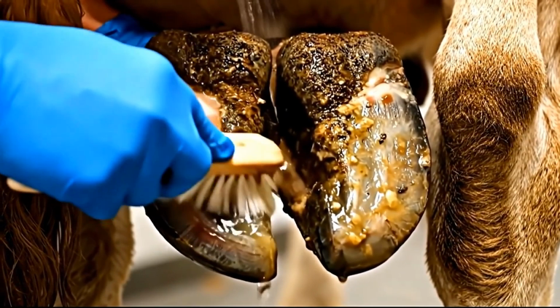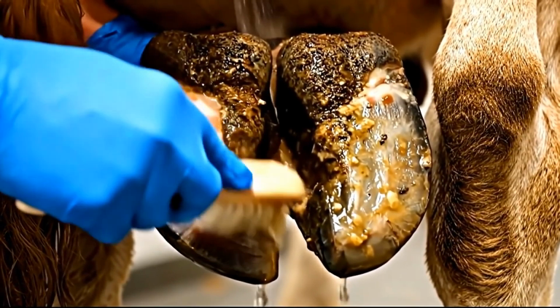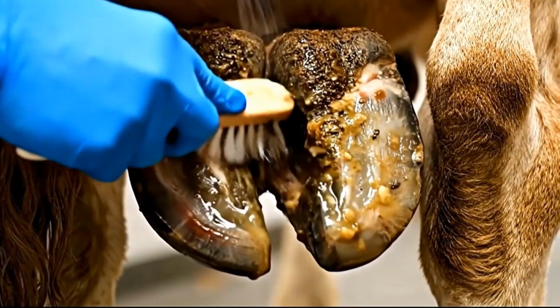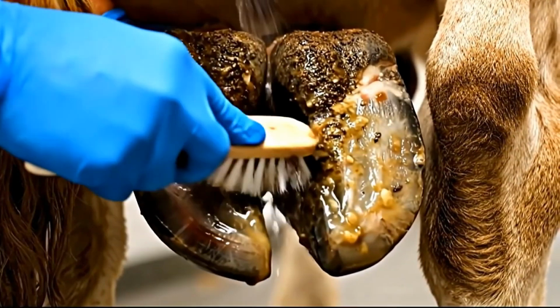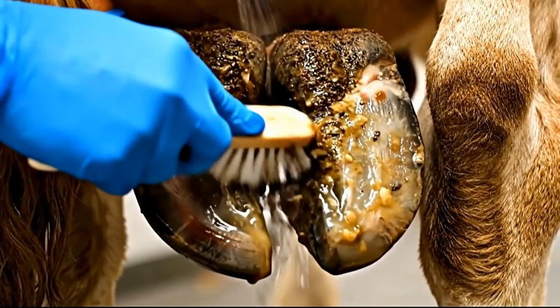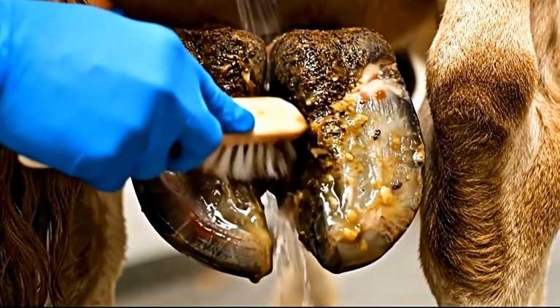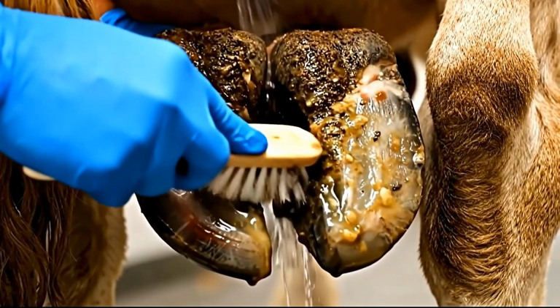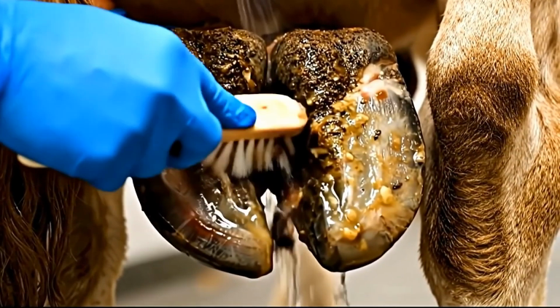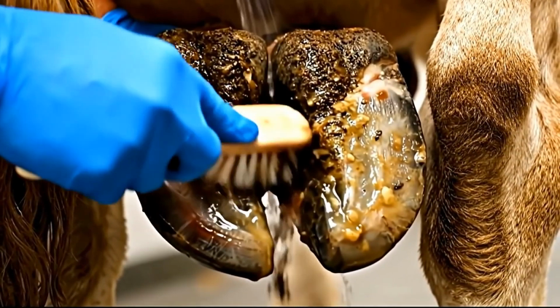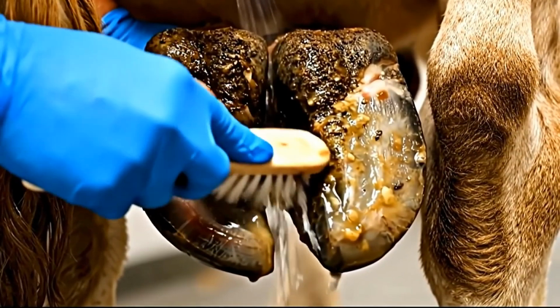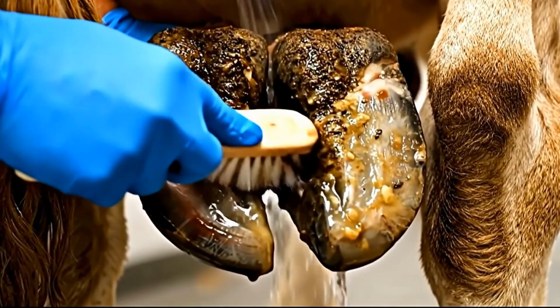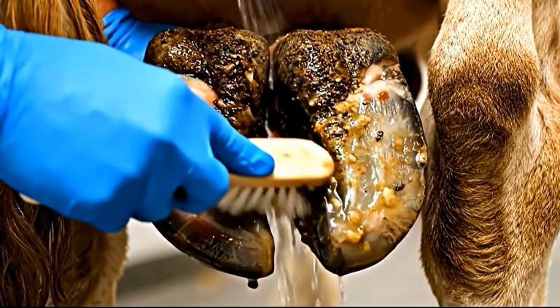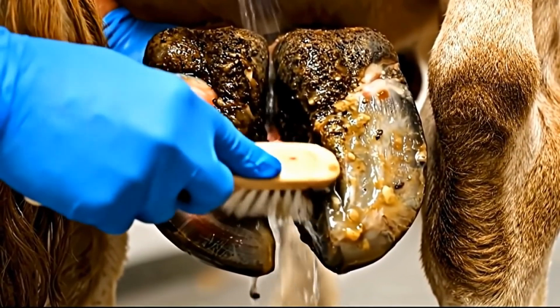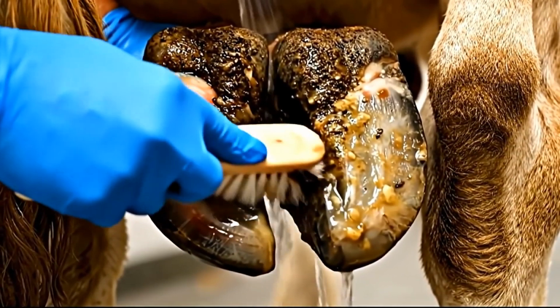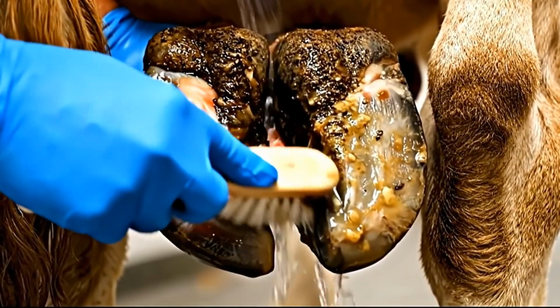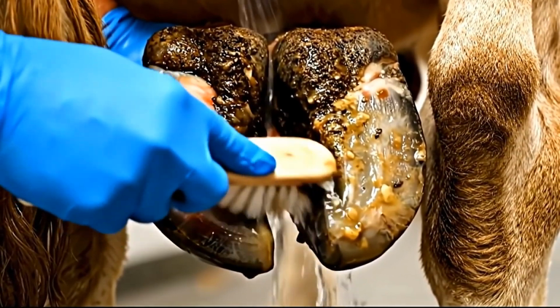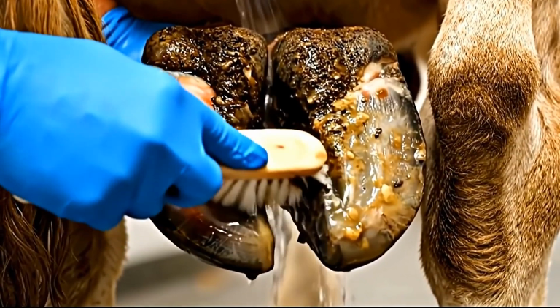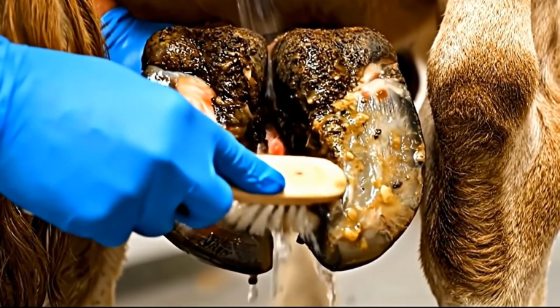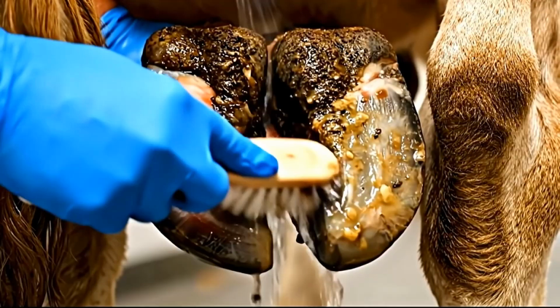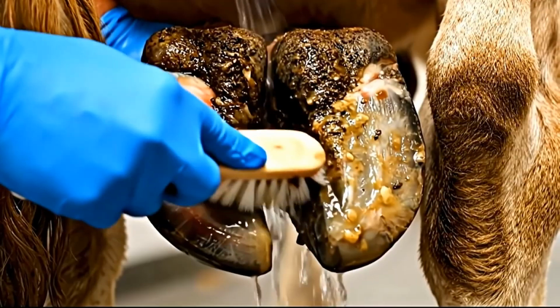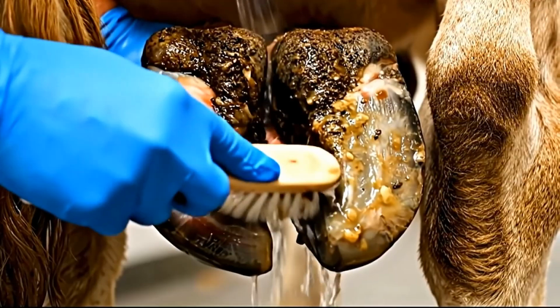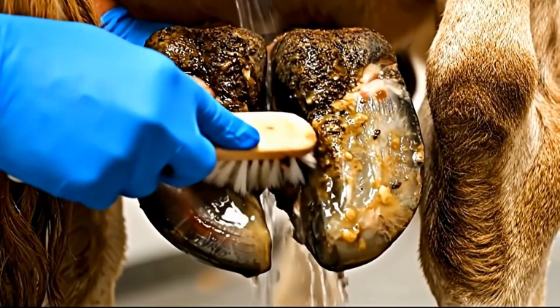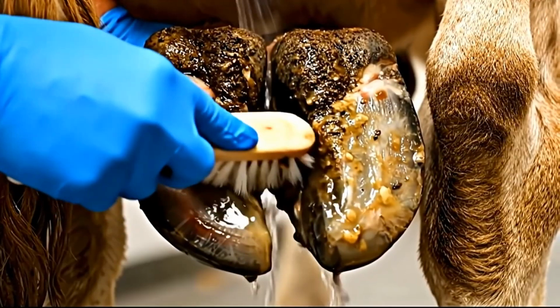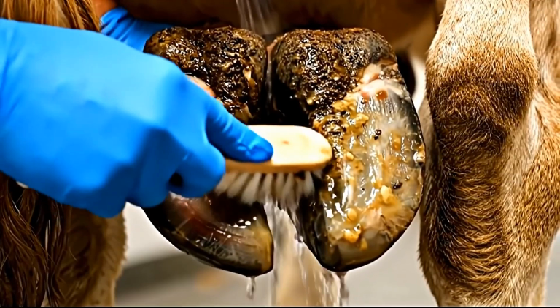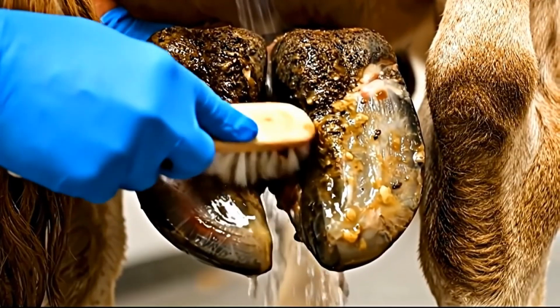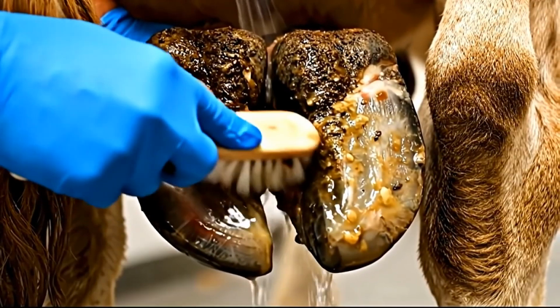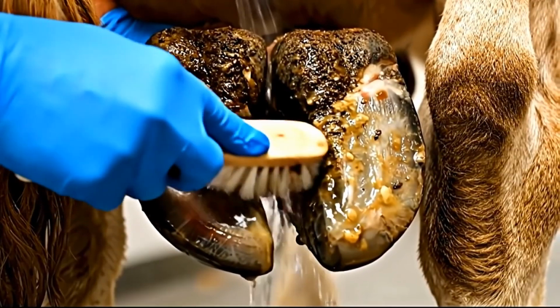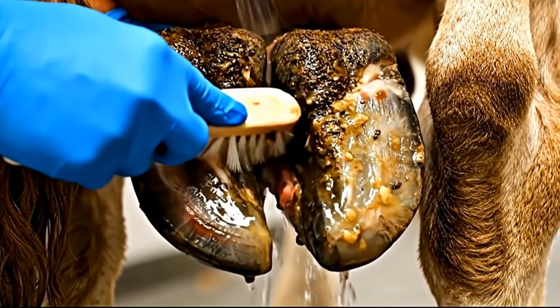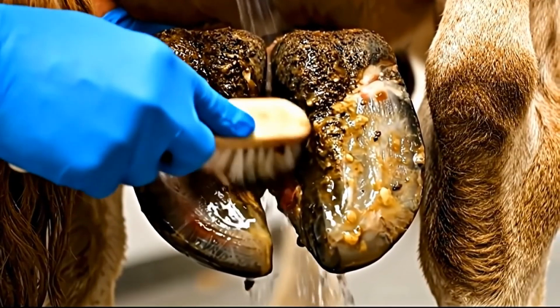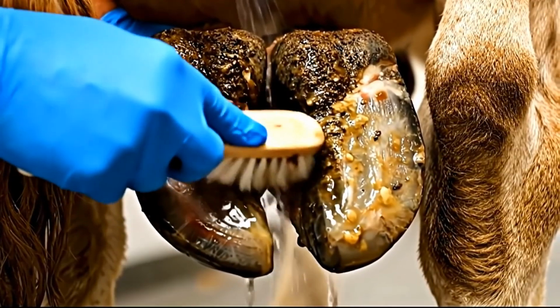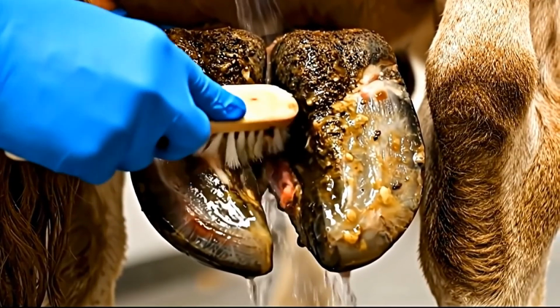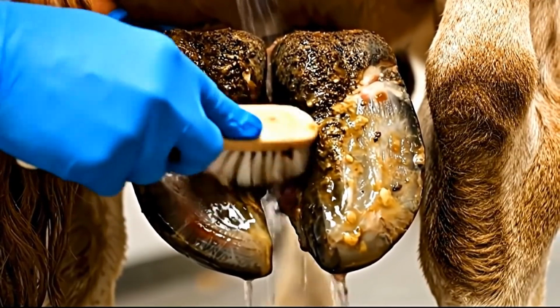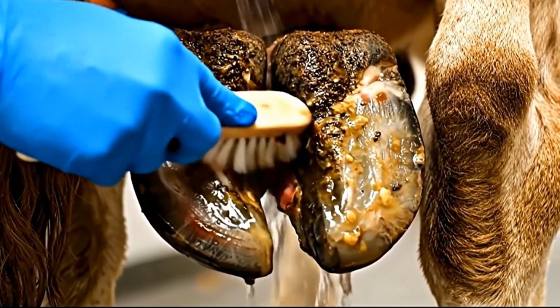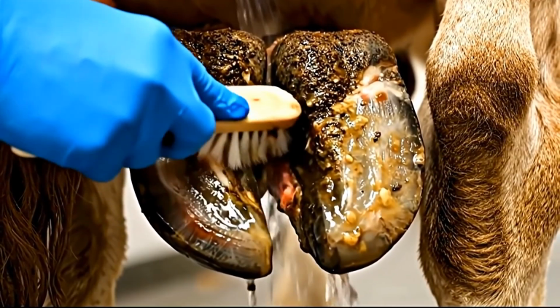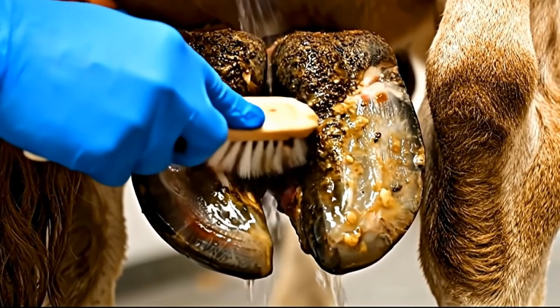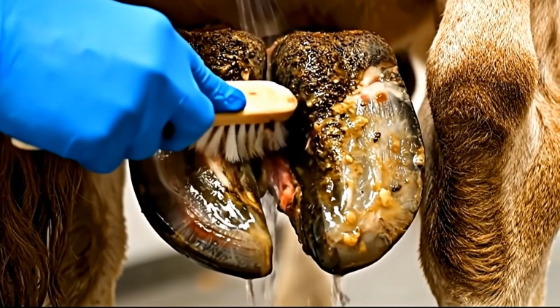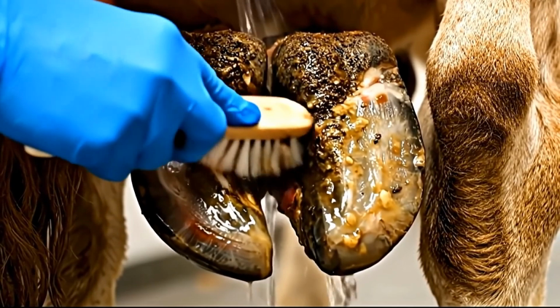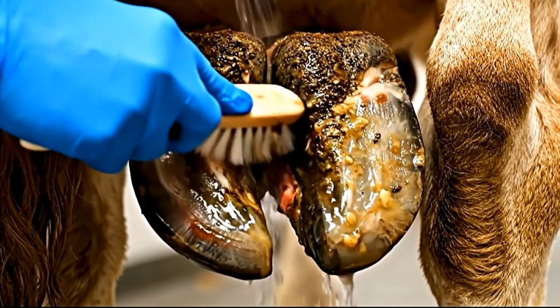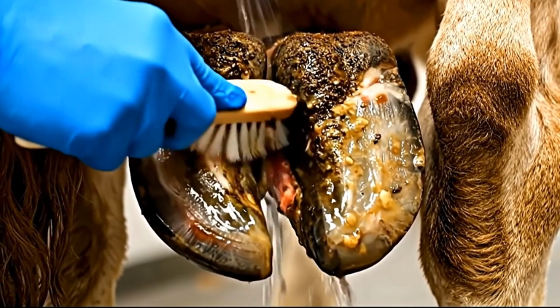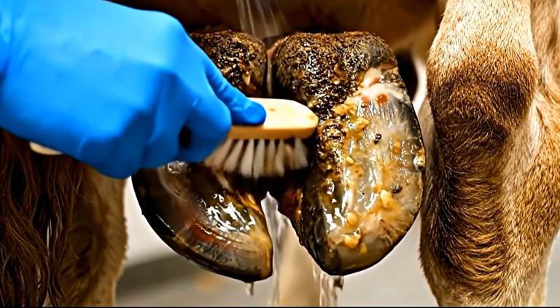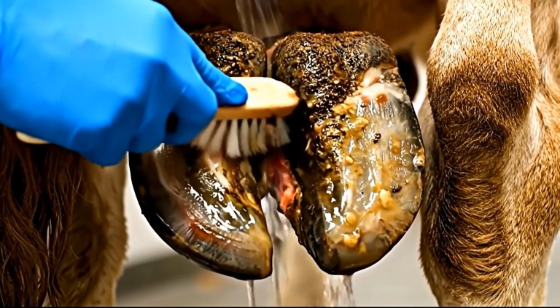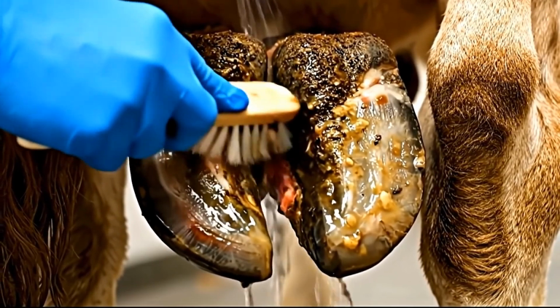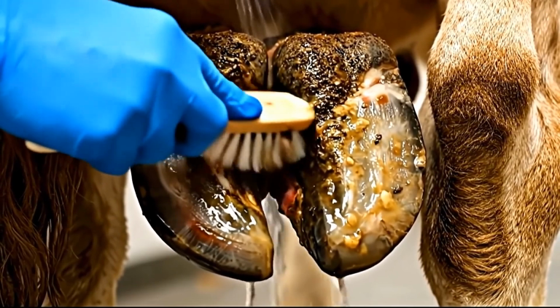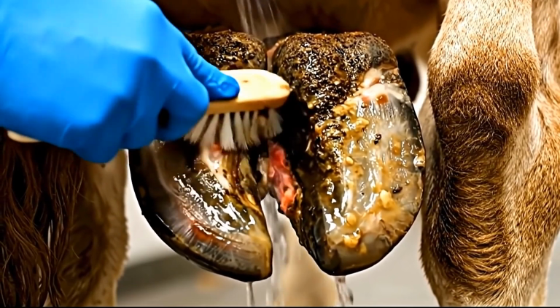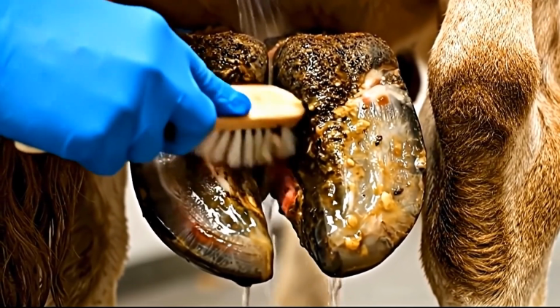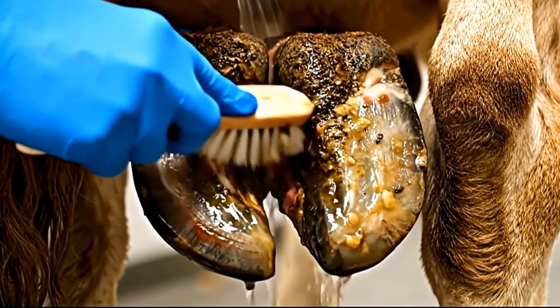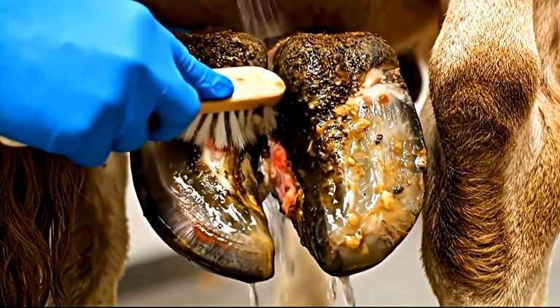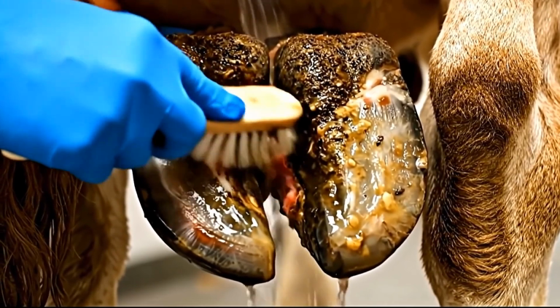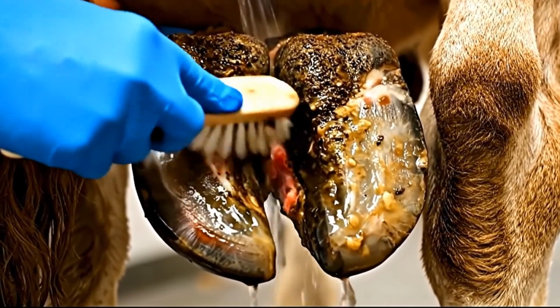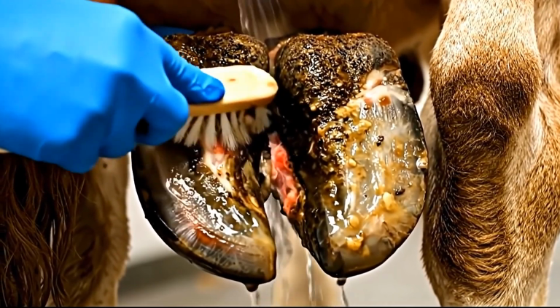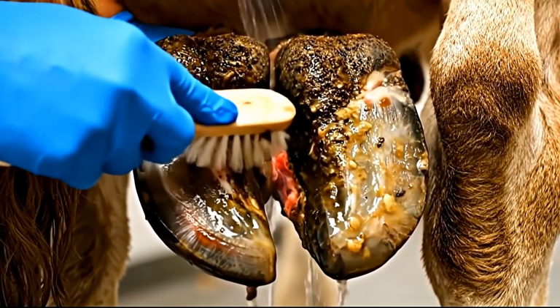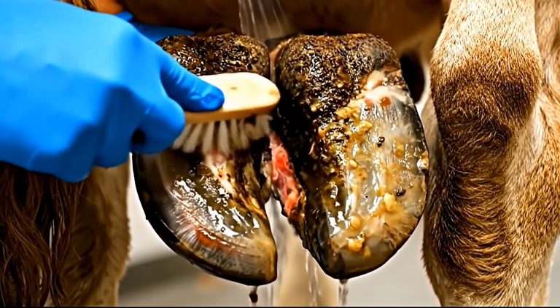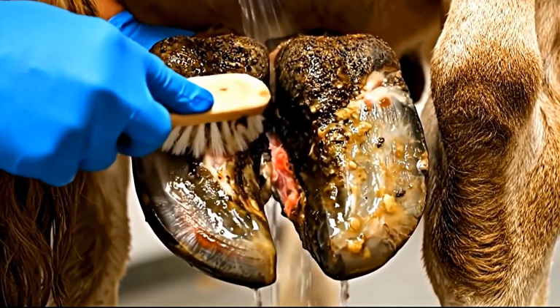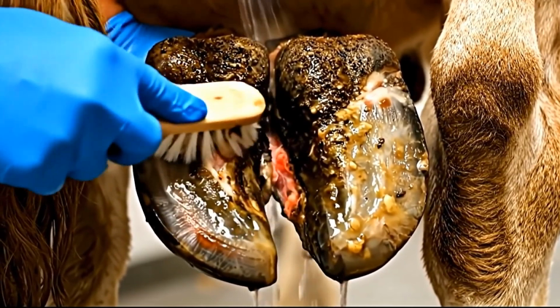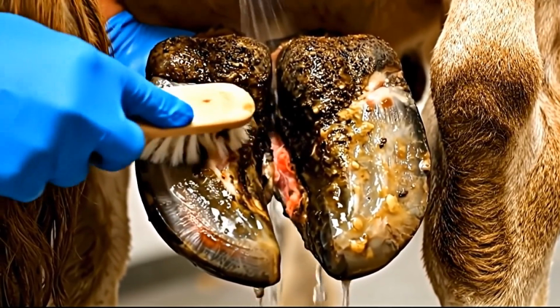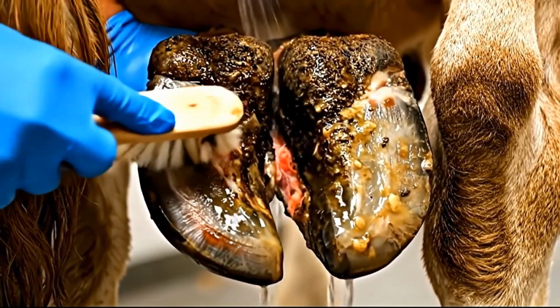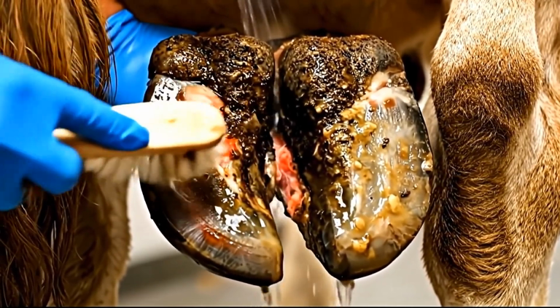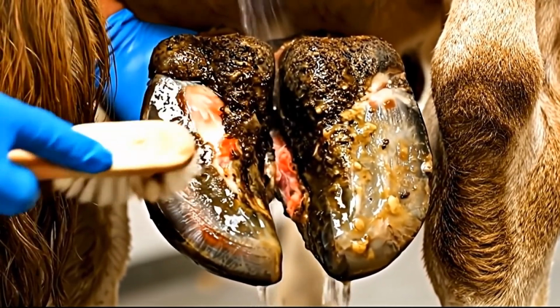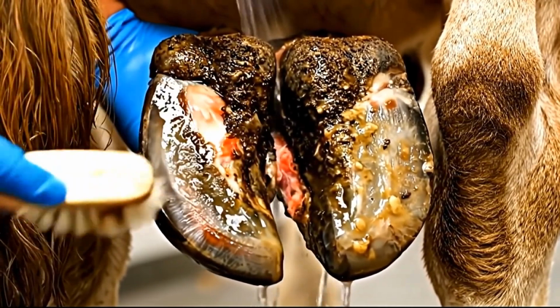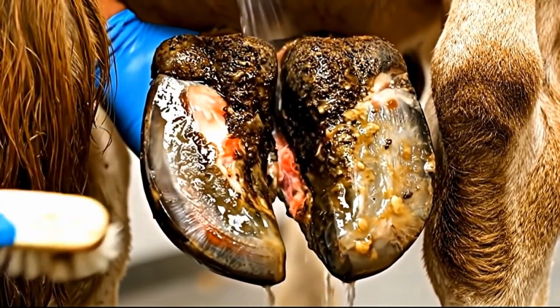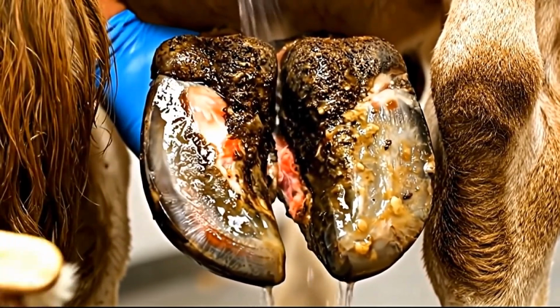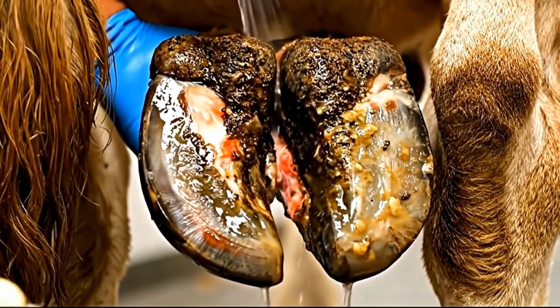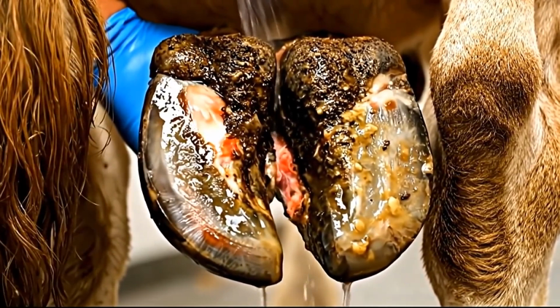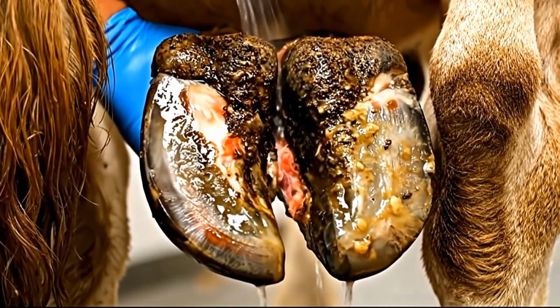Healthy tissue is emerging. The deep cleaning operation was successful. We can see healthy pink tissue in this previously massive infected cavity.